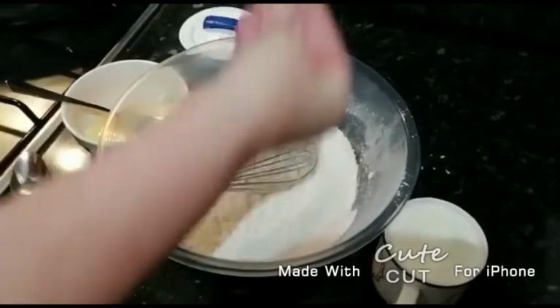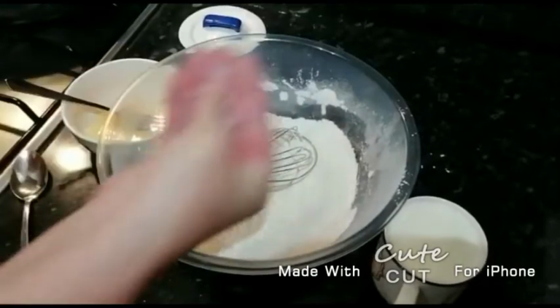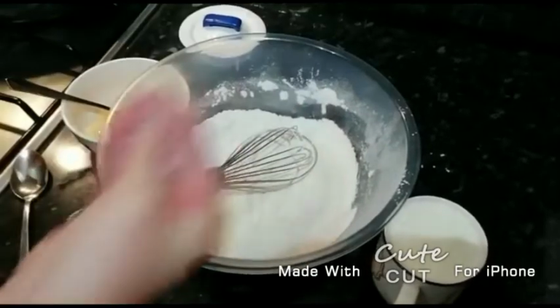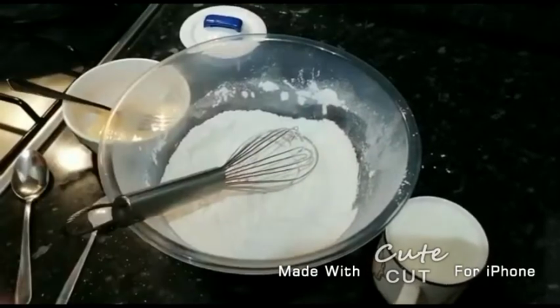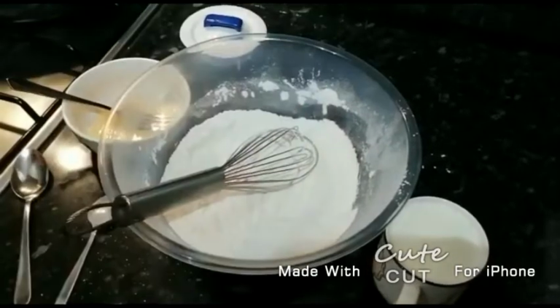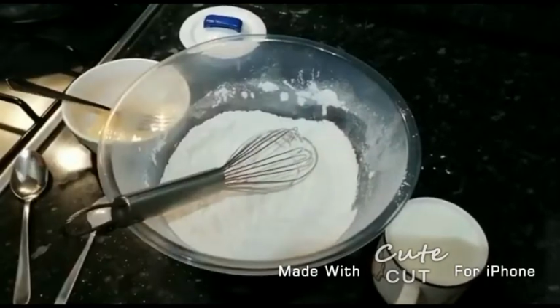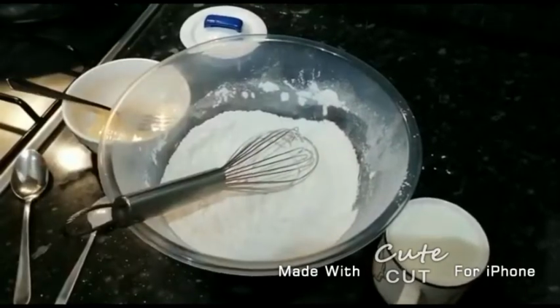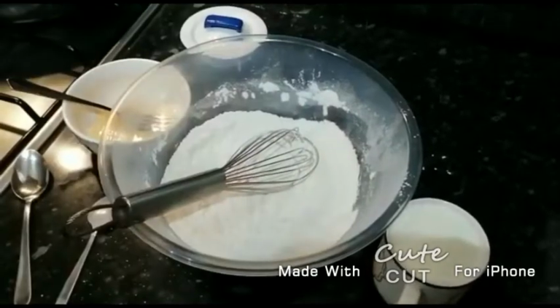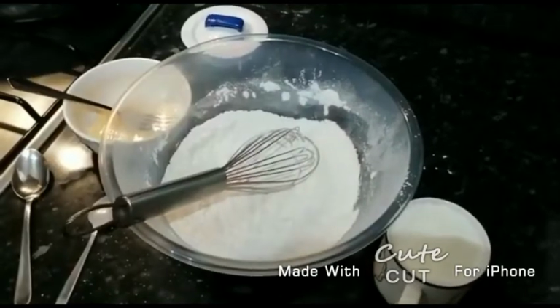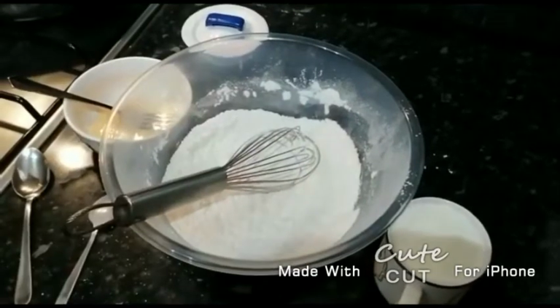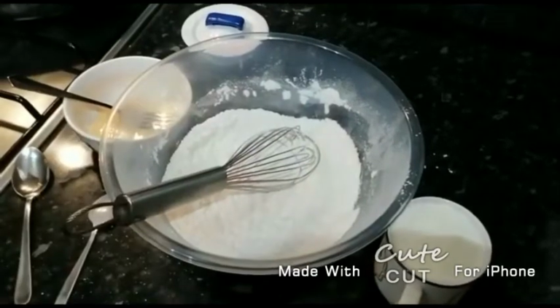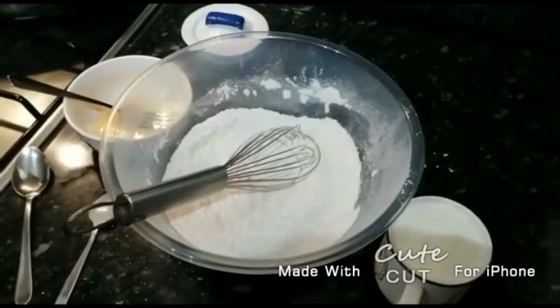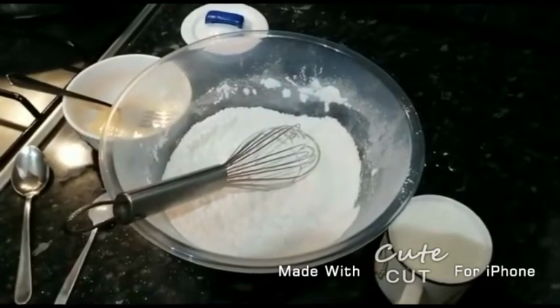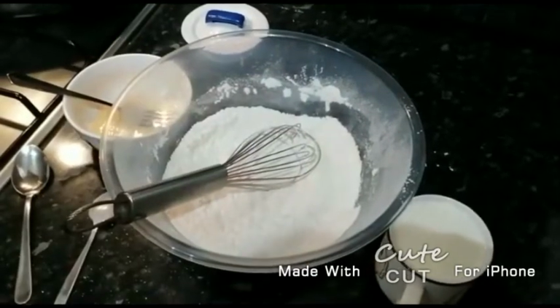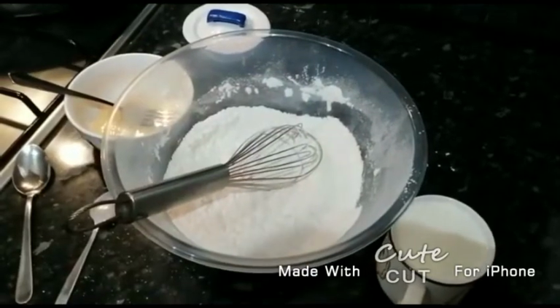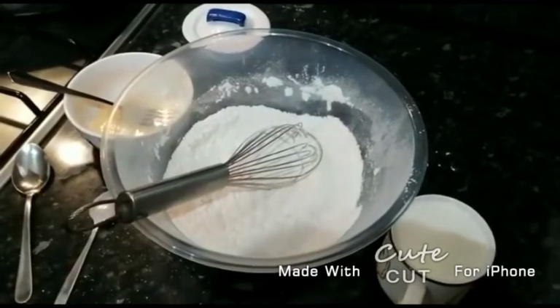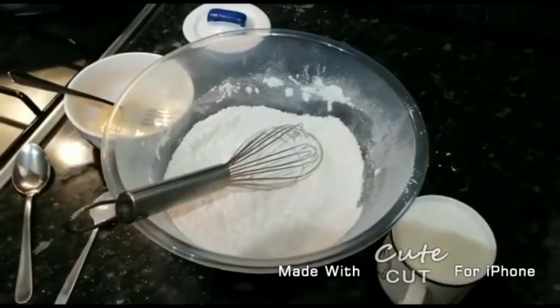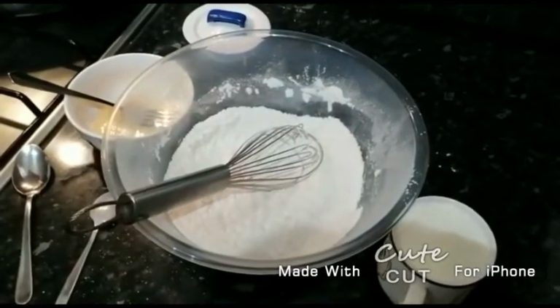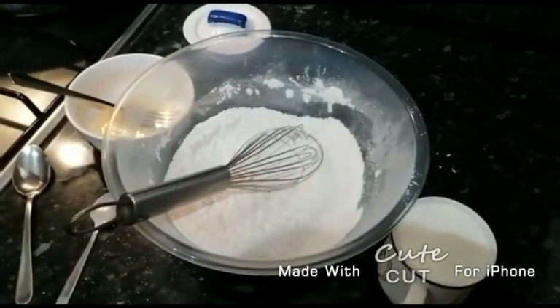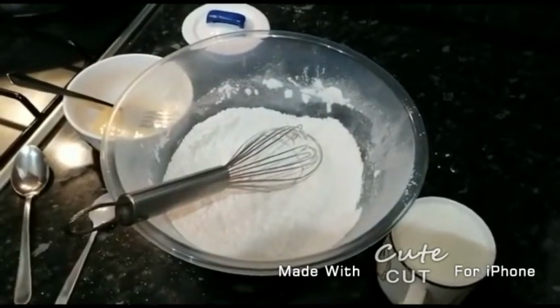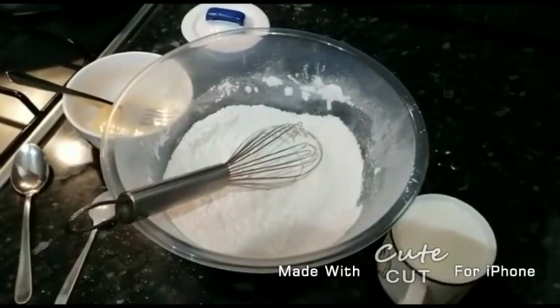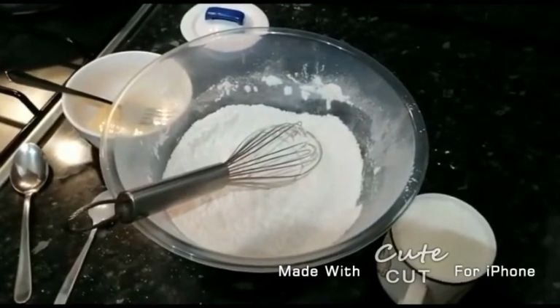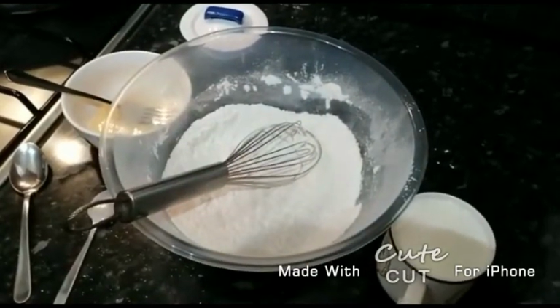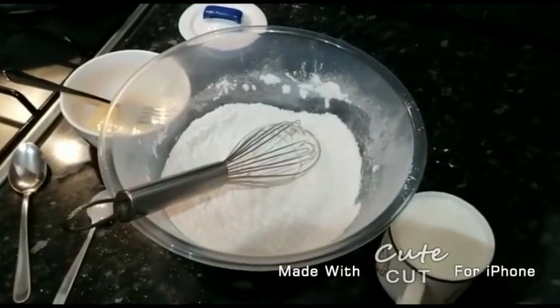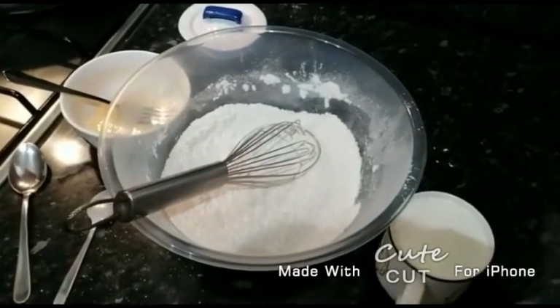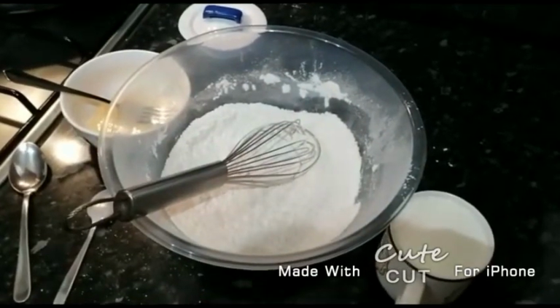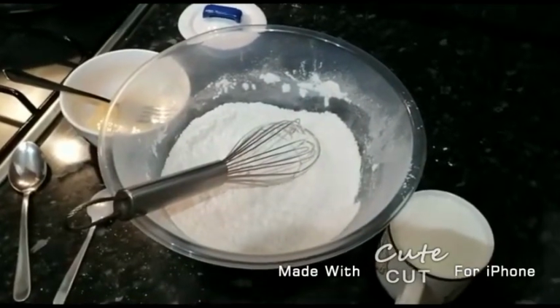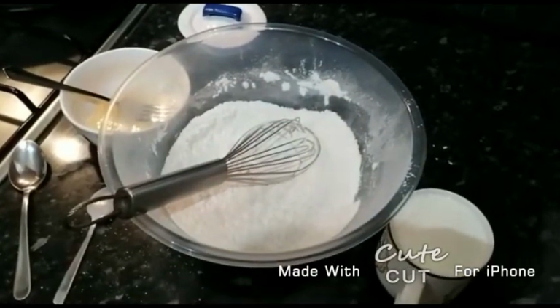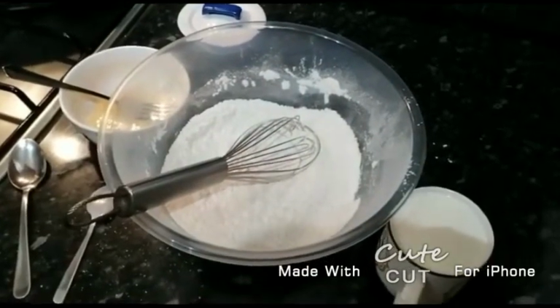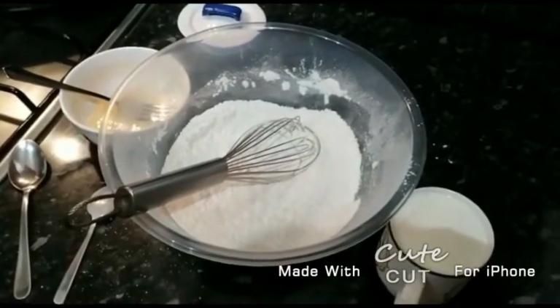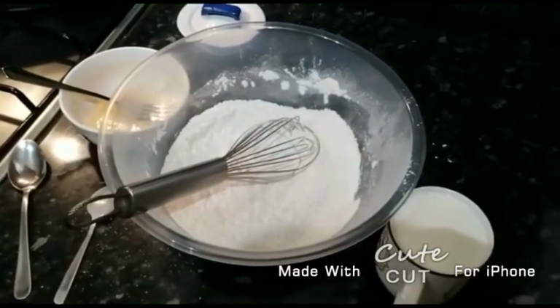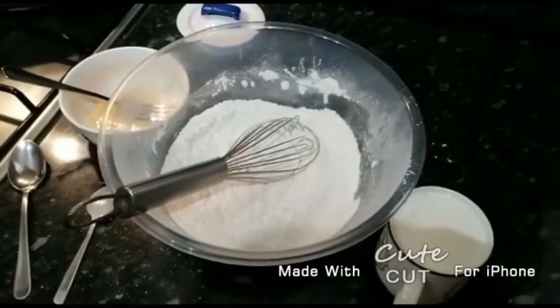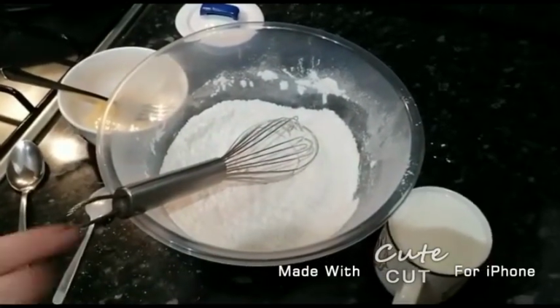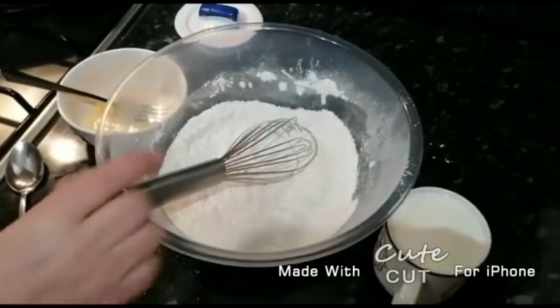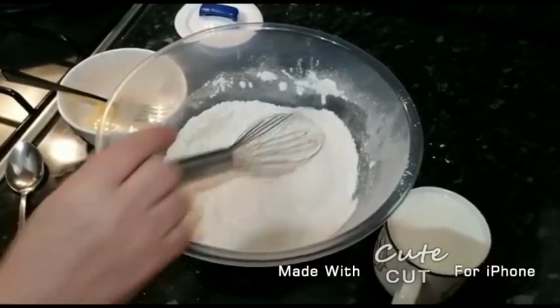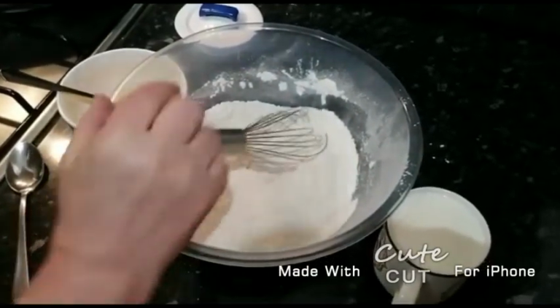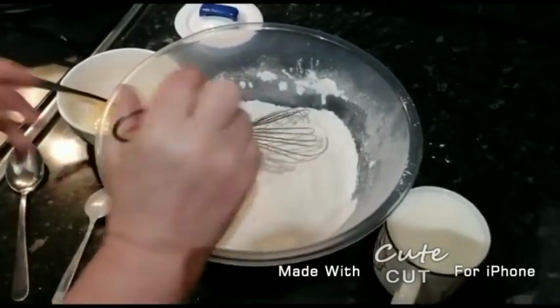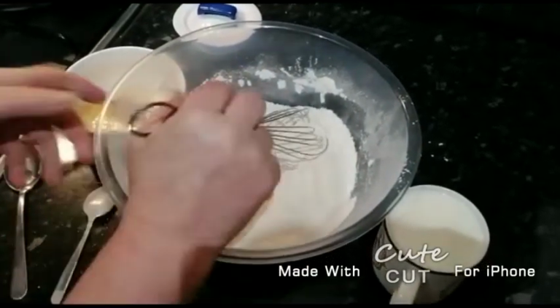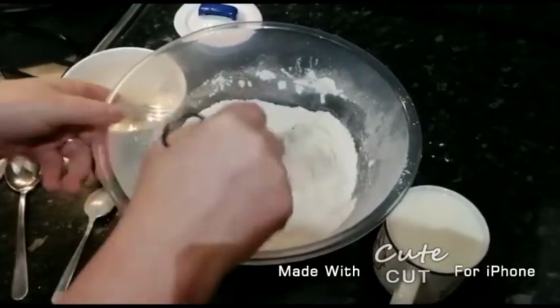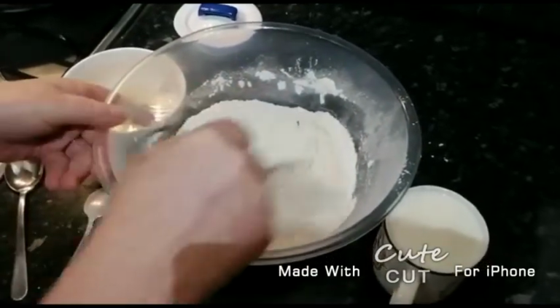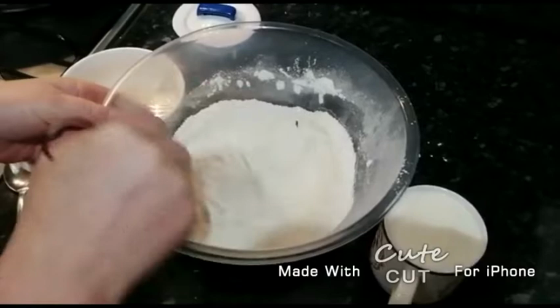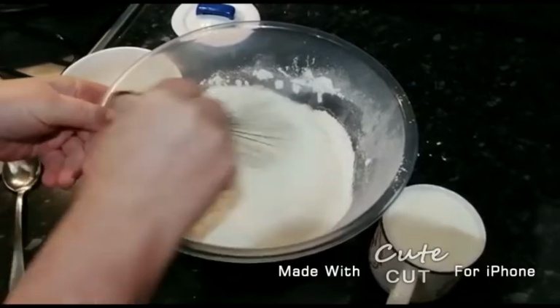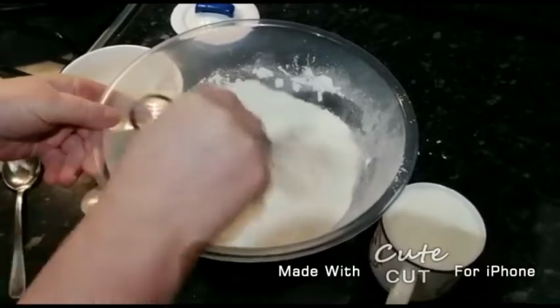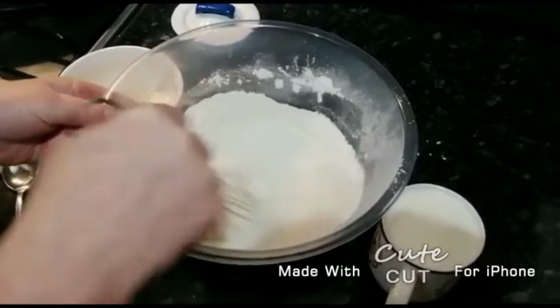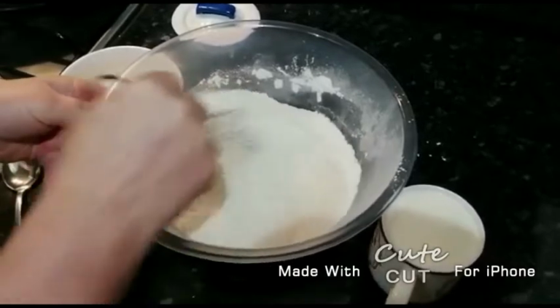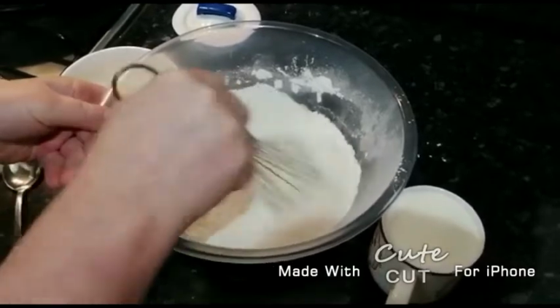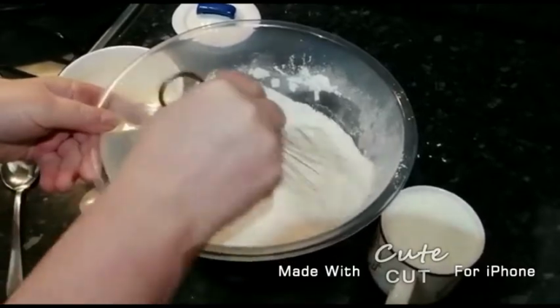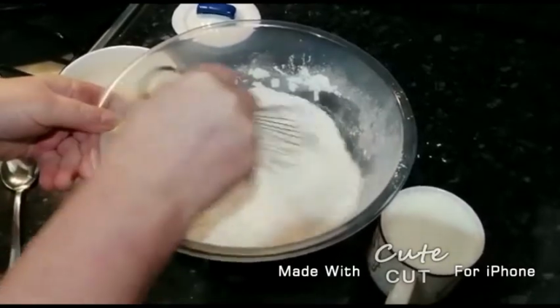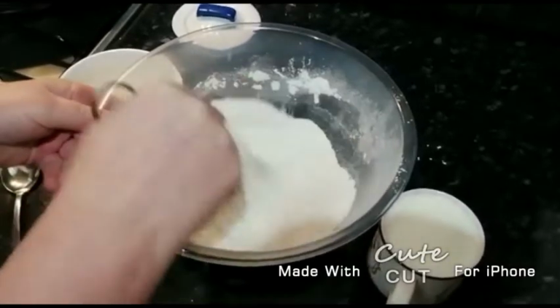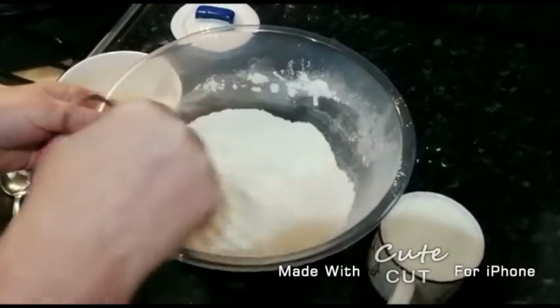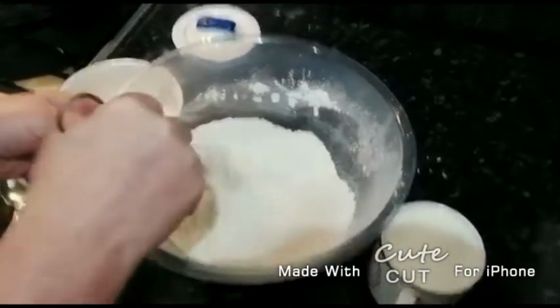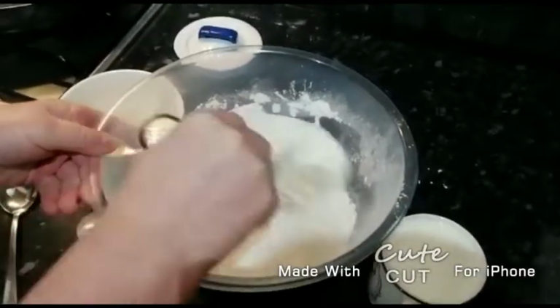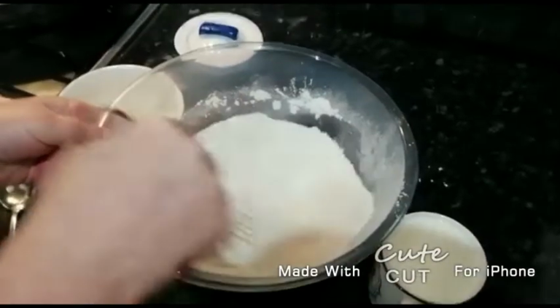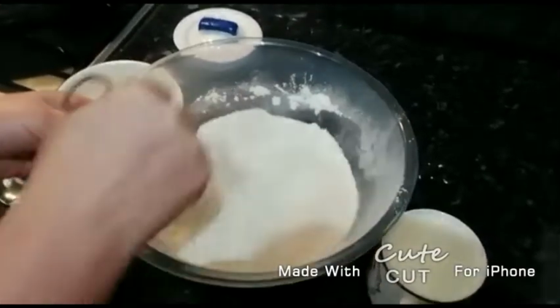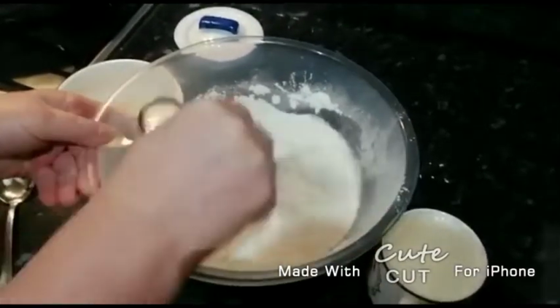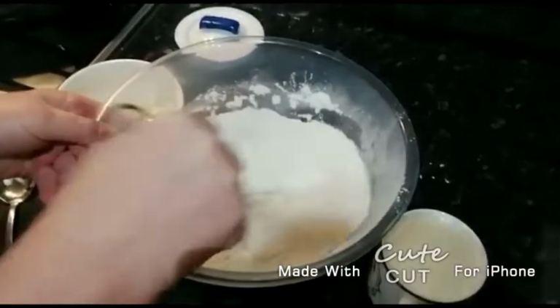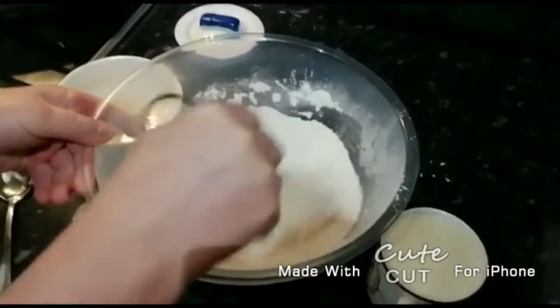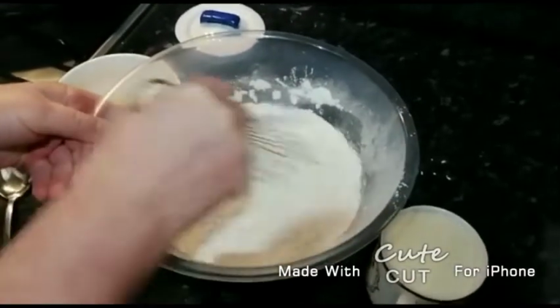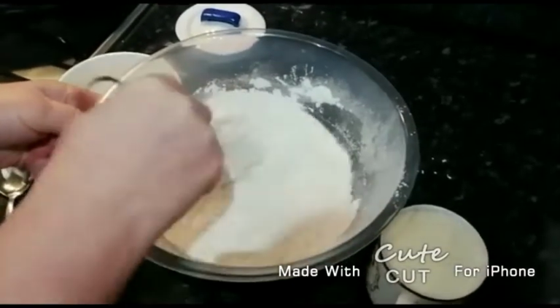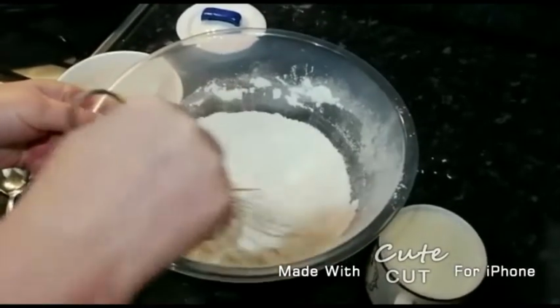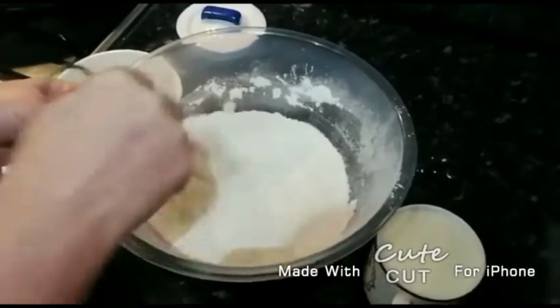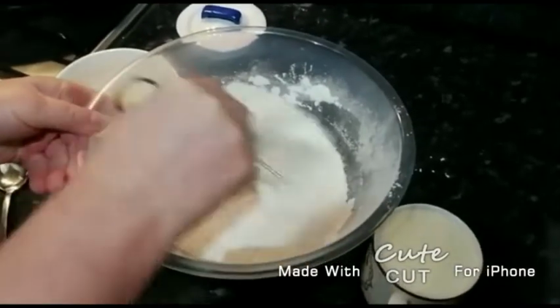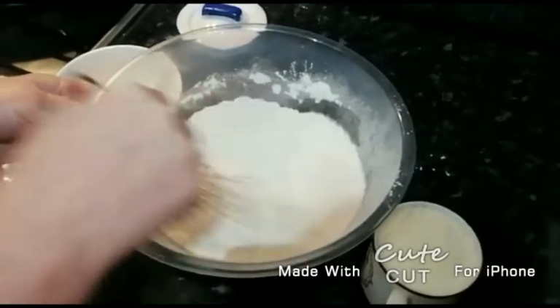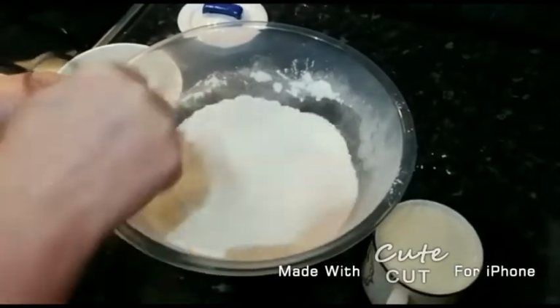We don't need that much, just a tiny pinch. Continue mixing the pancakes.